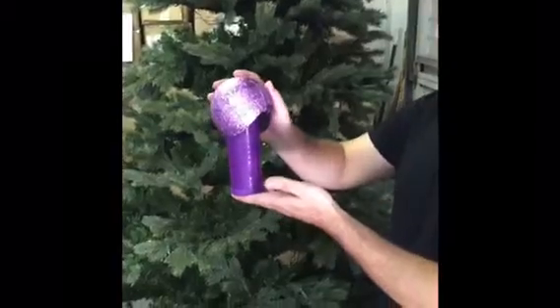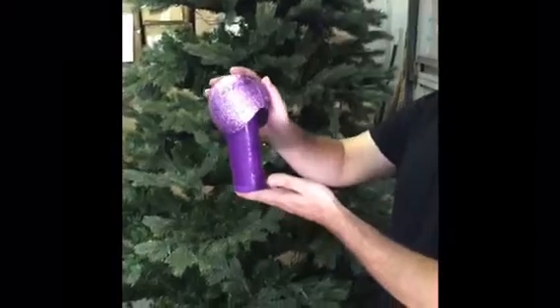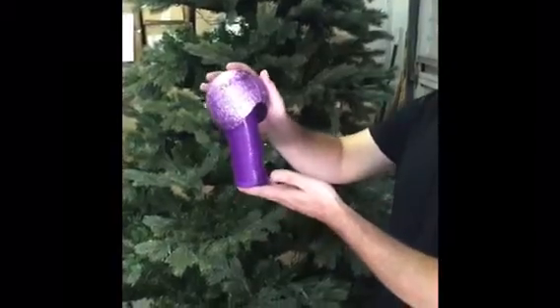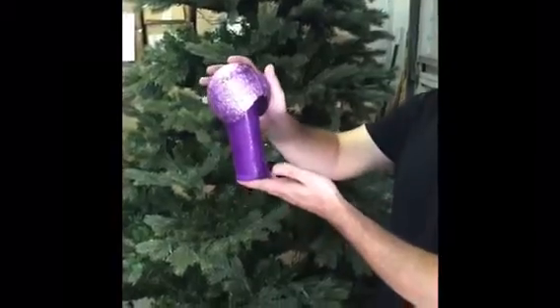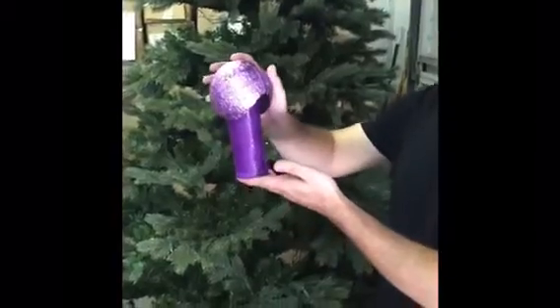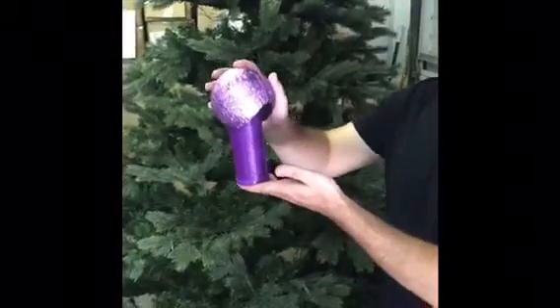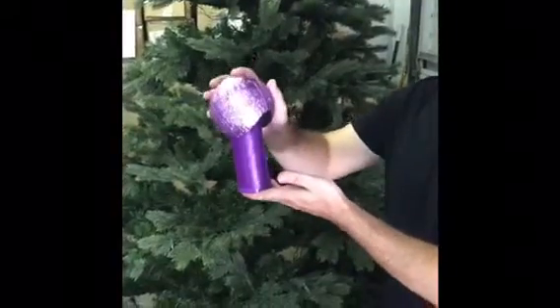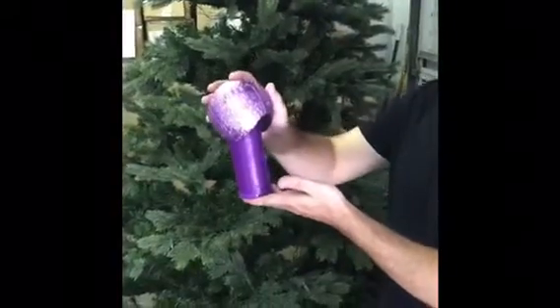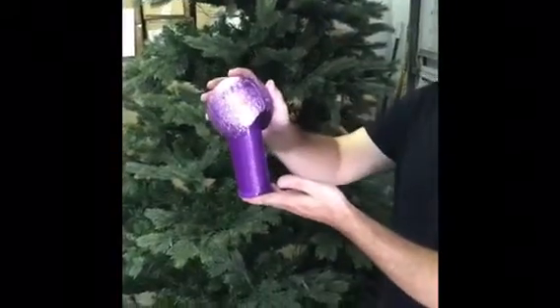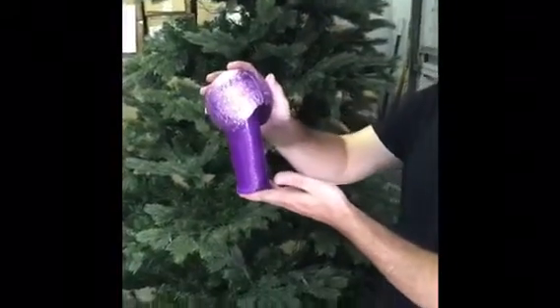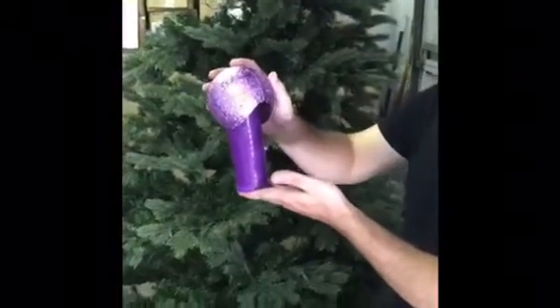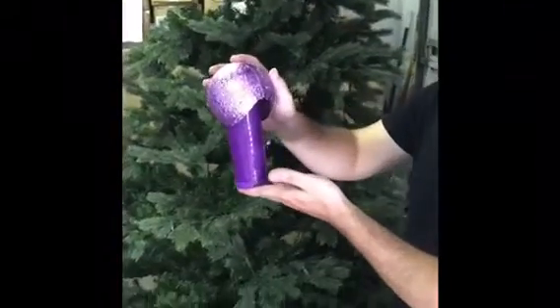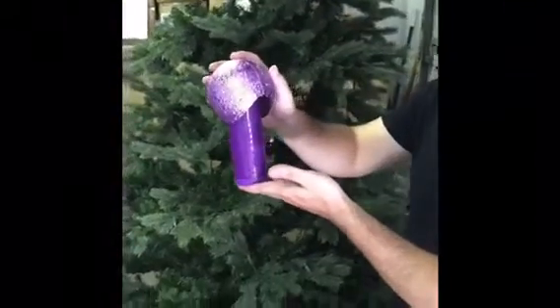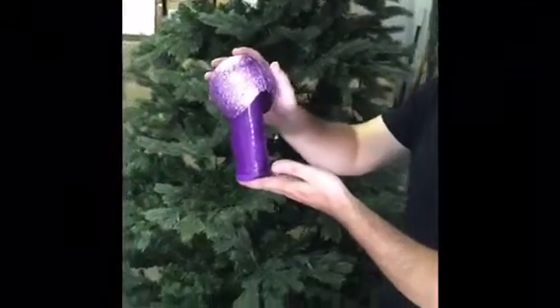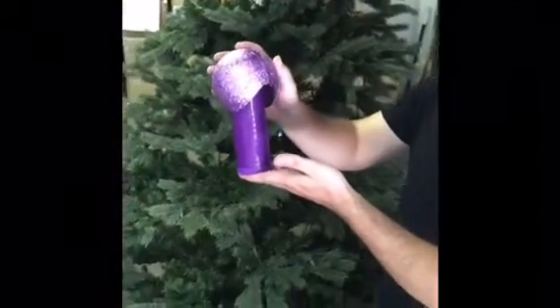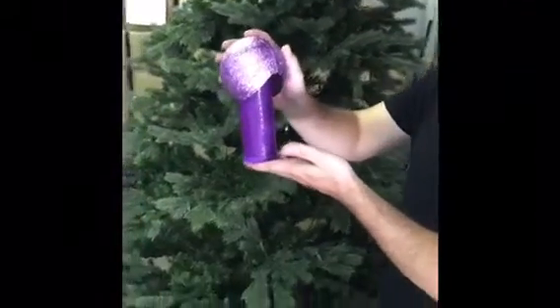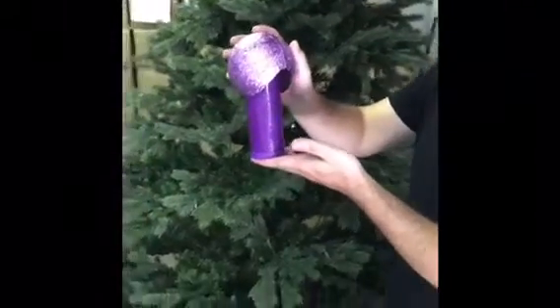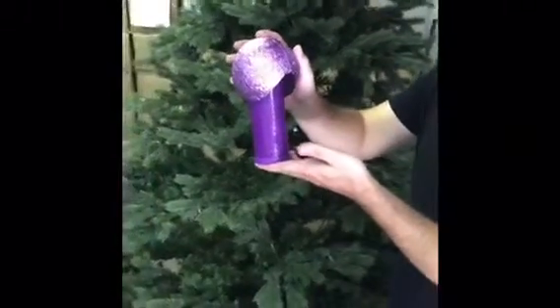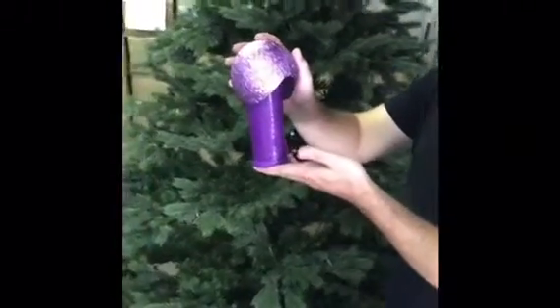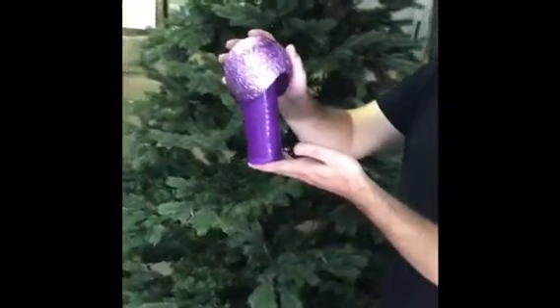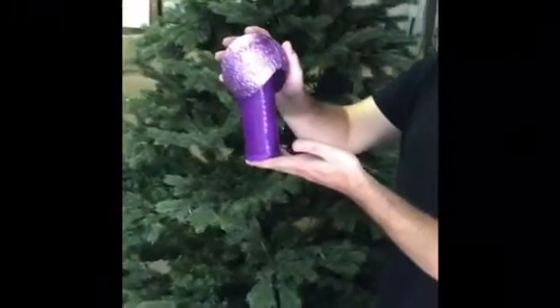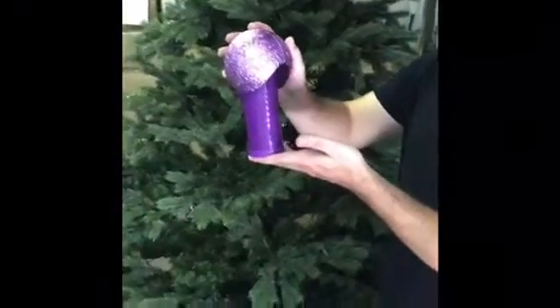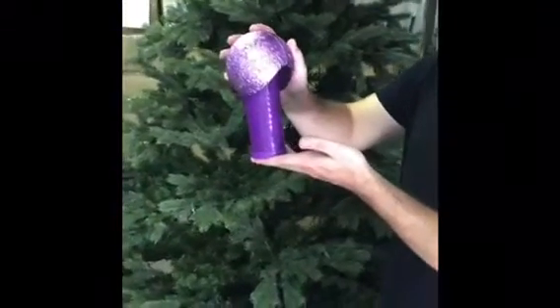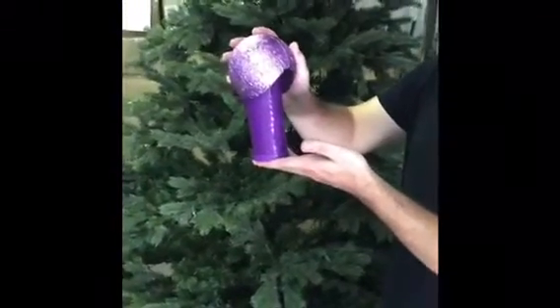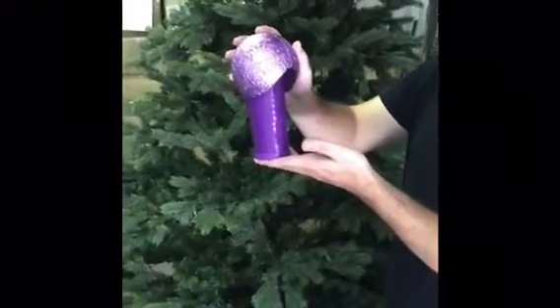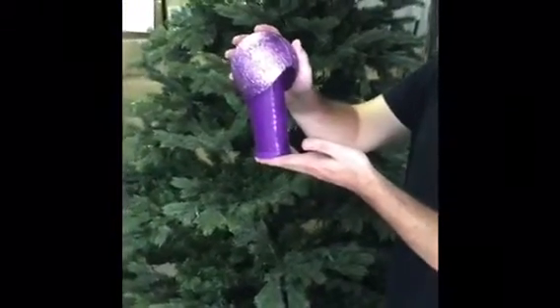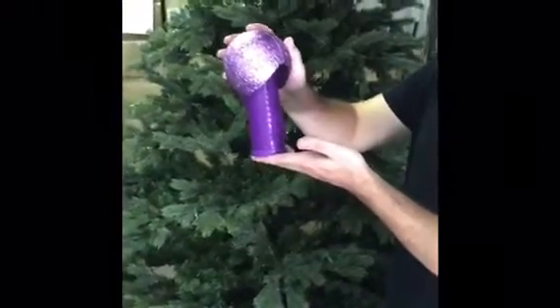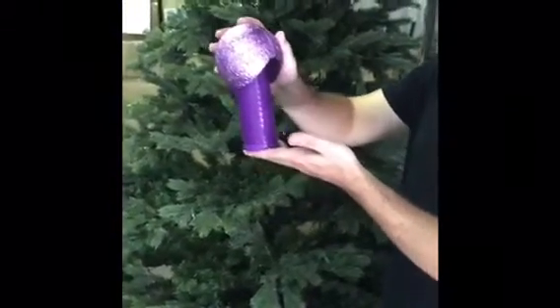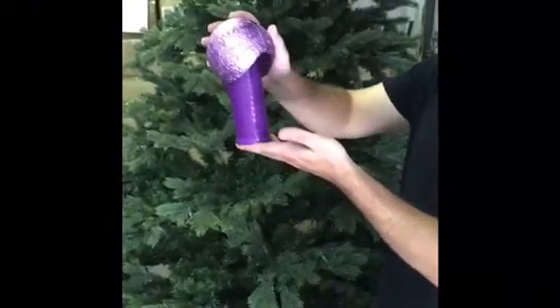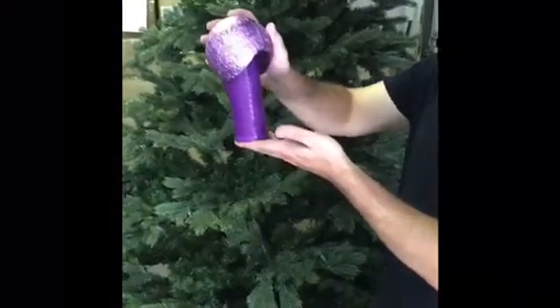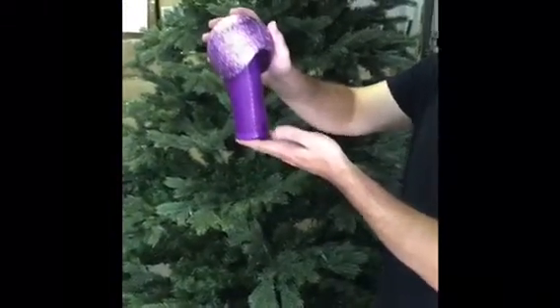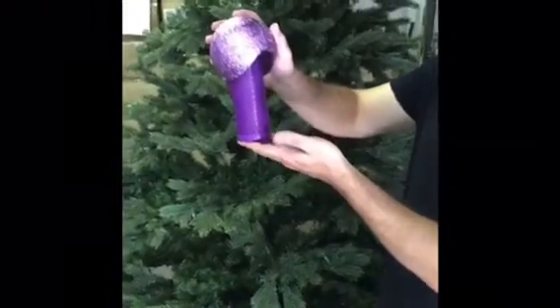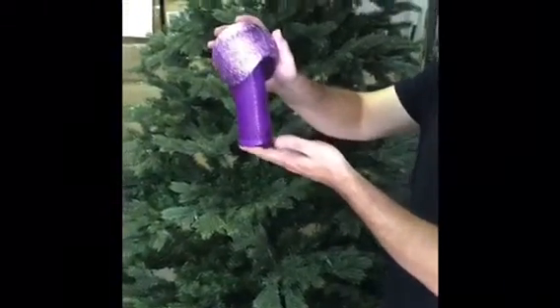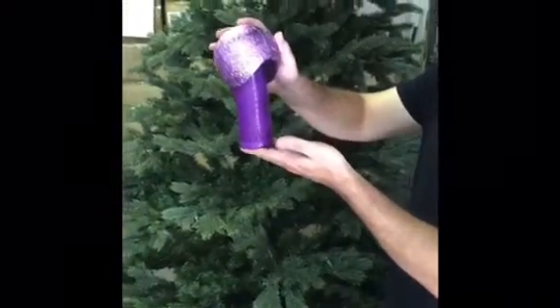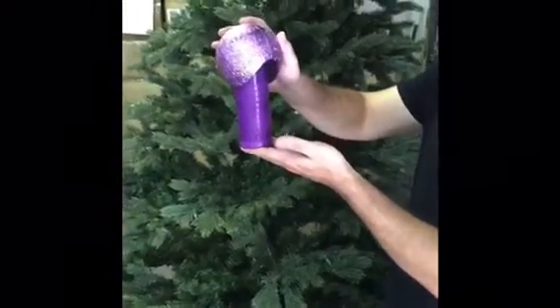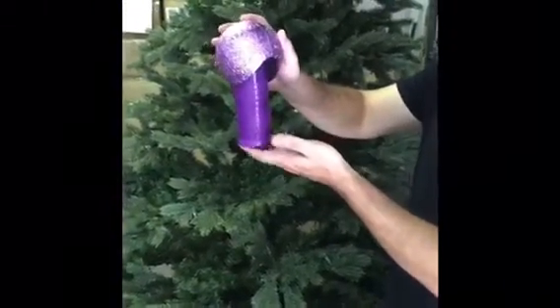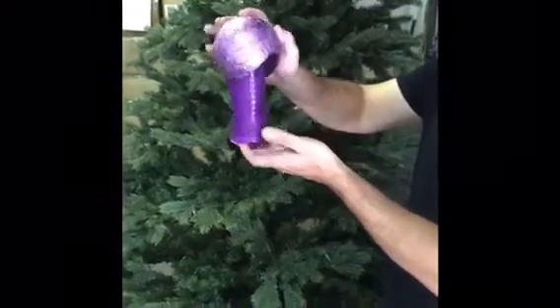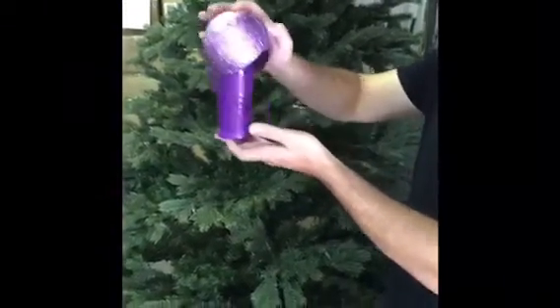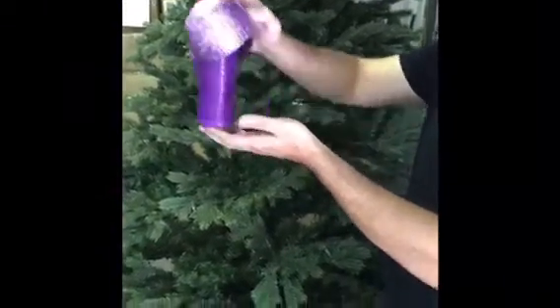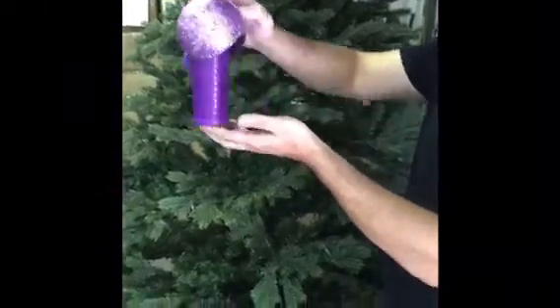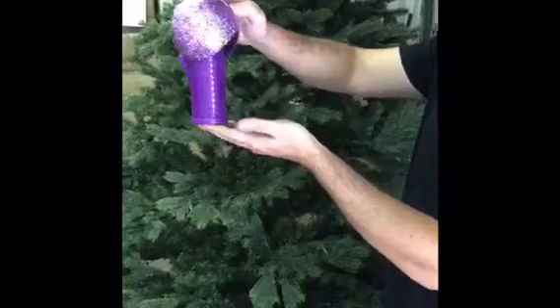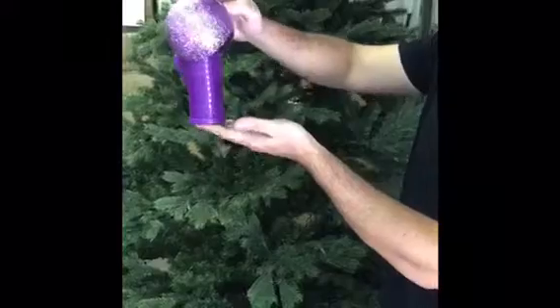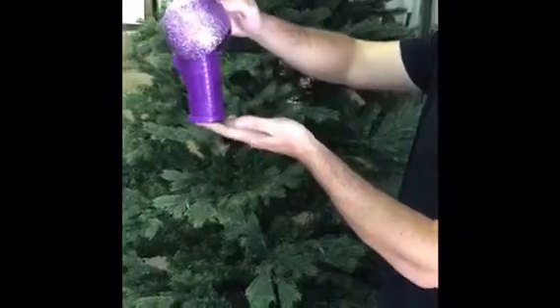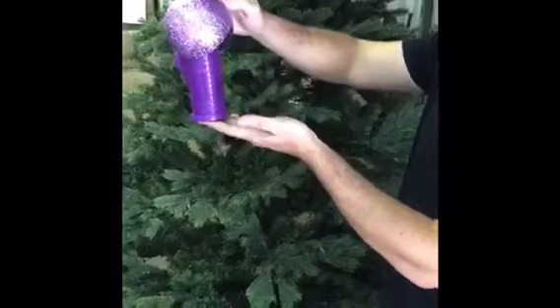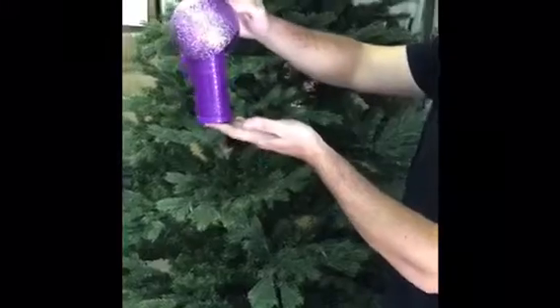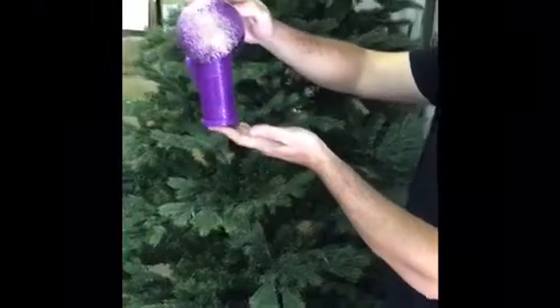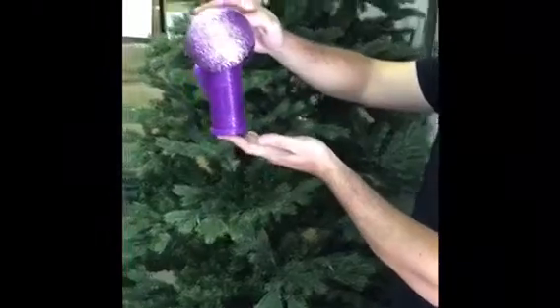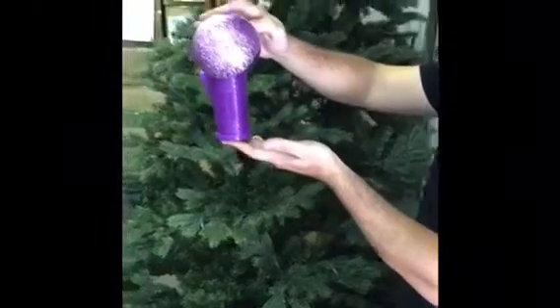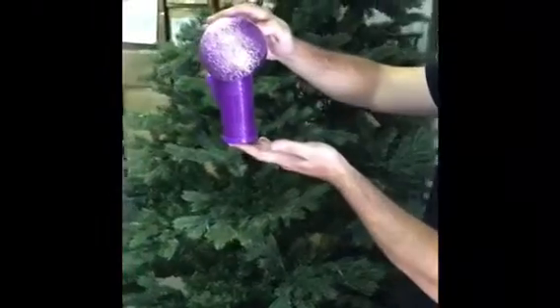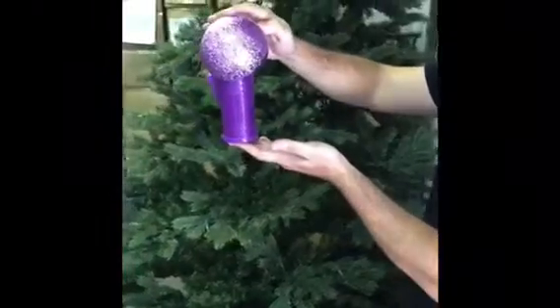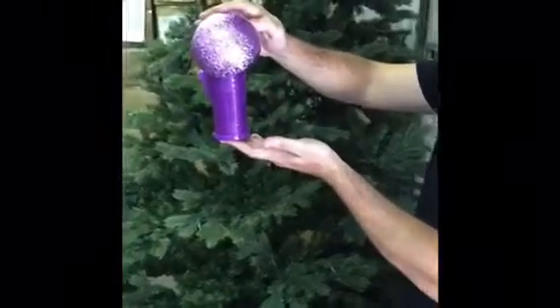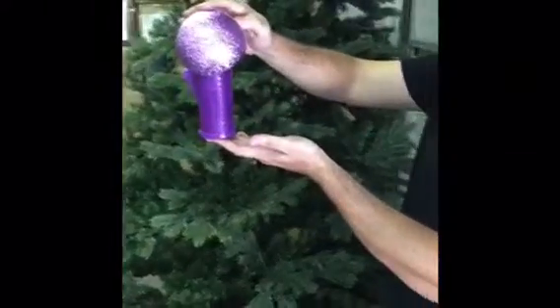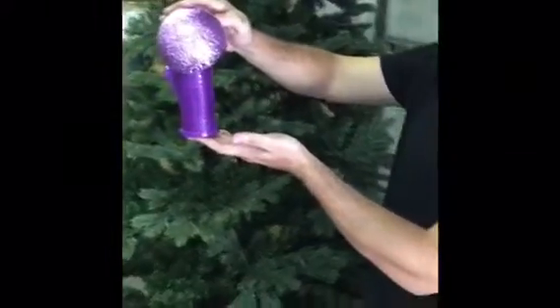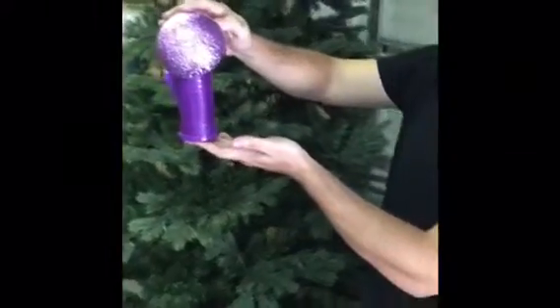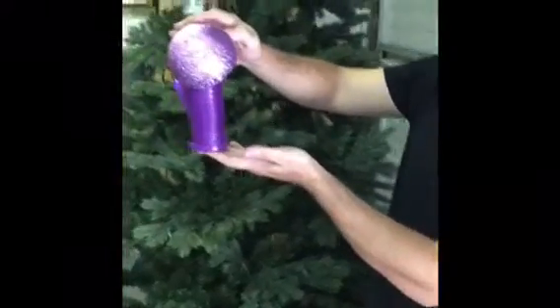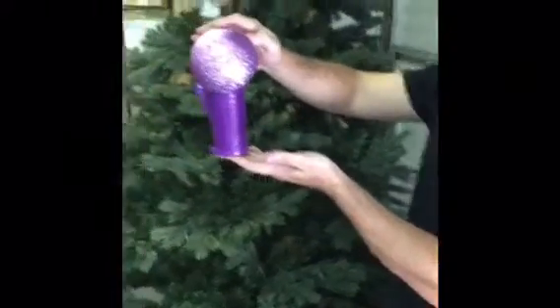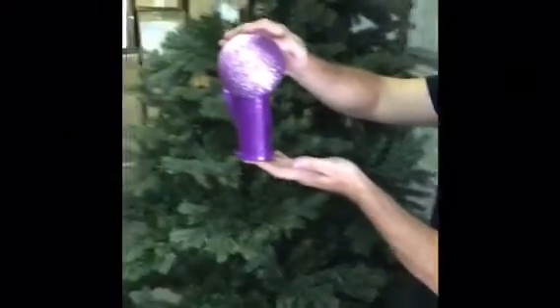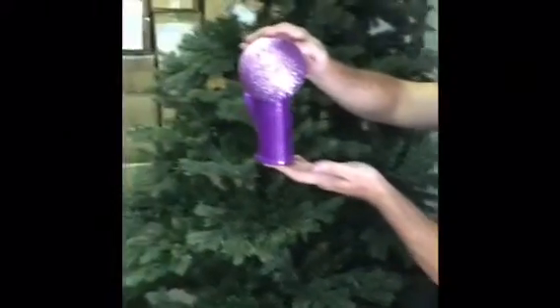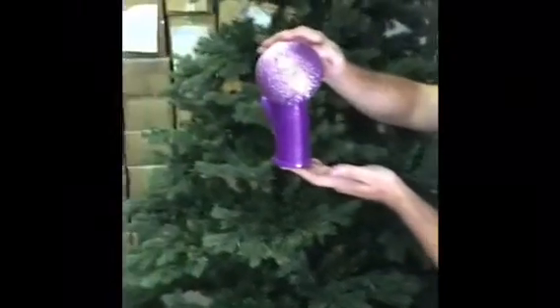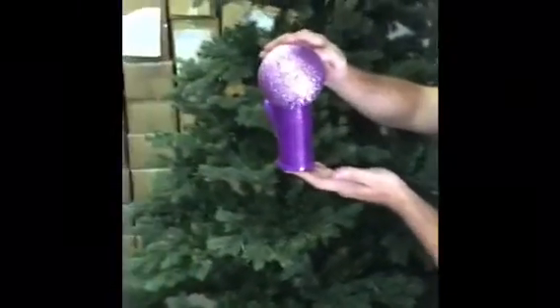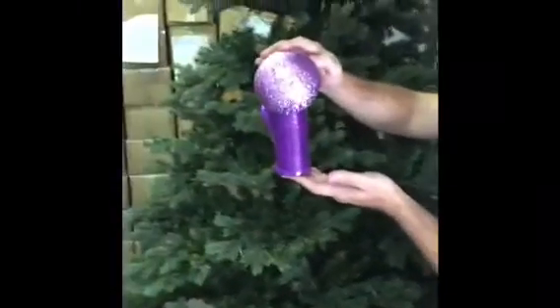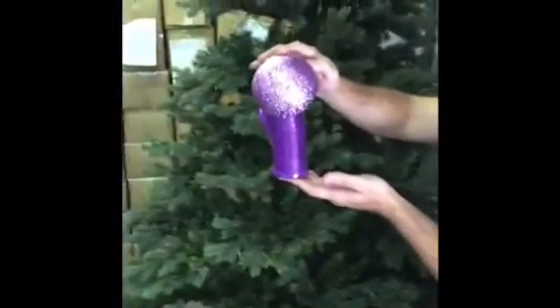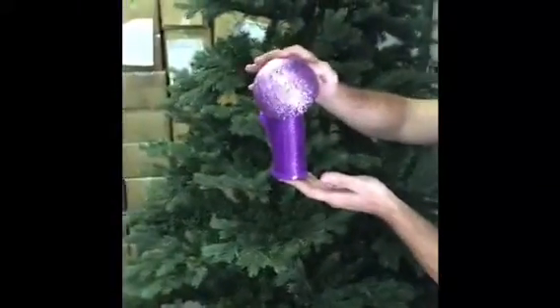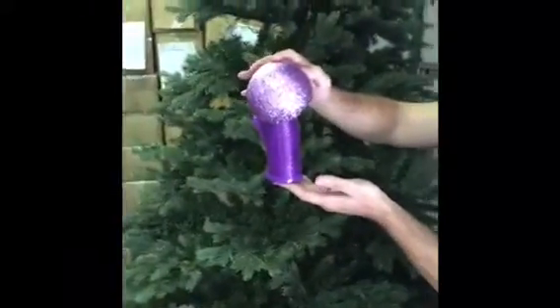Introducing the new Christmas tree watering device, which is telescopic. The product is about 7 to 8 inches when closed.